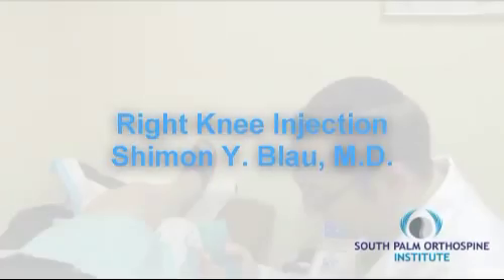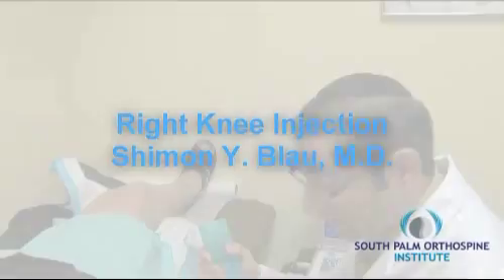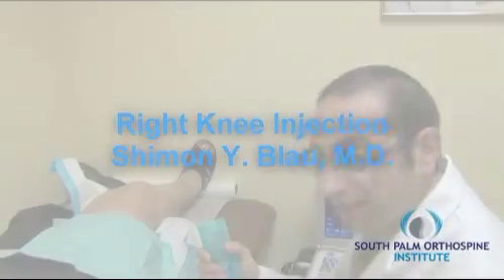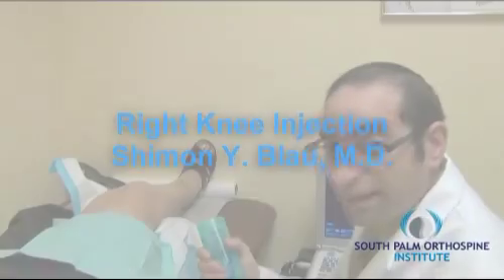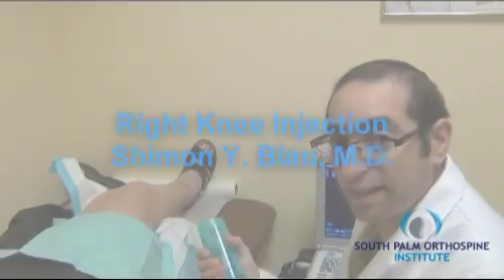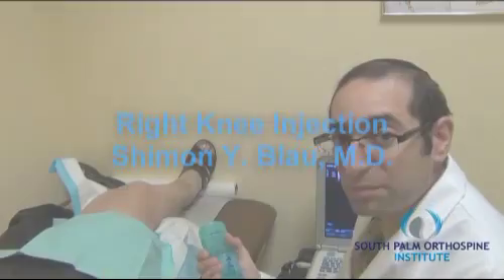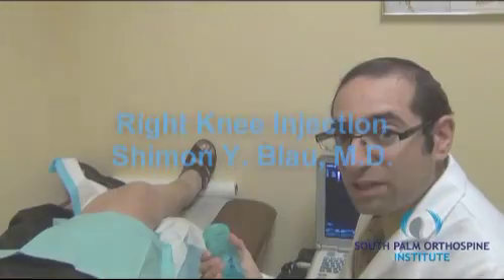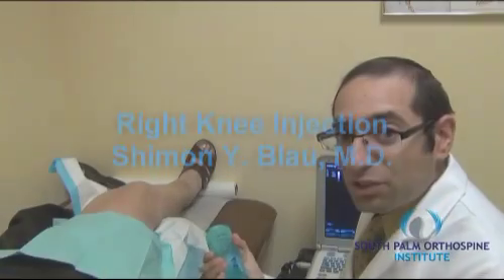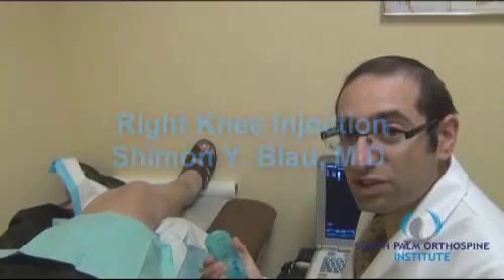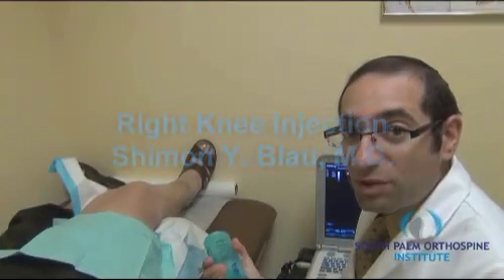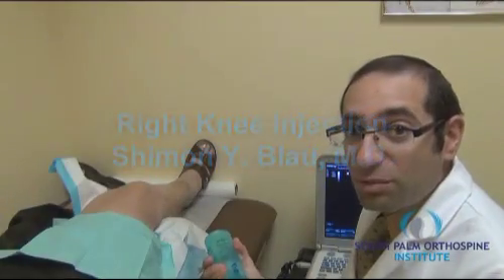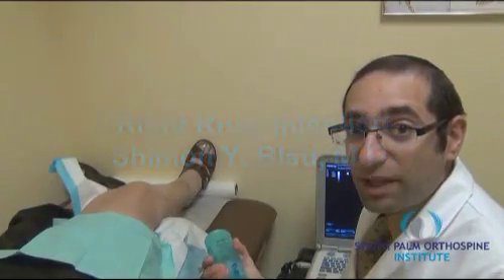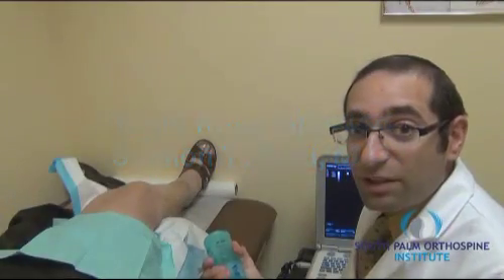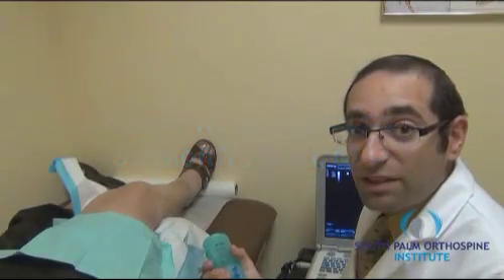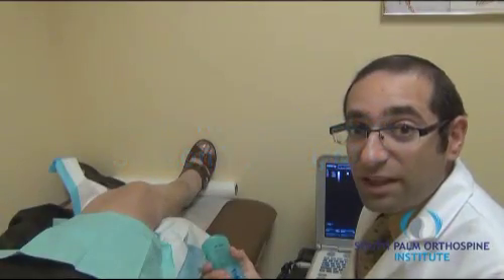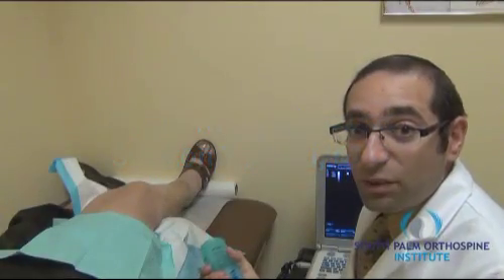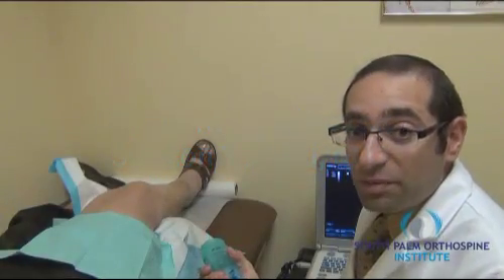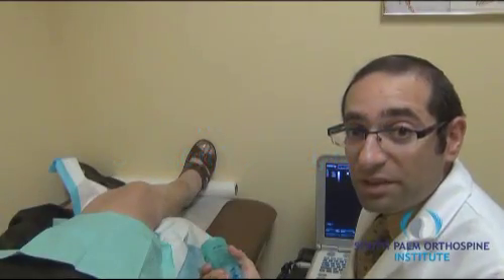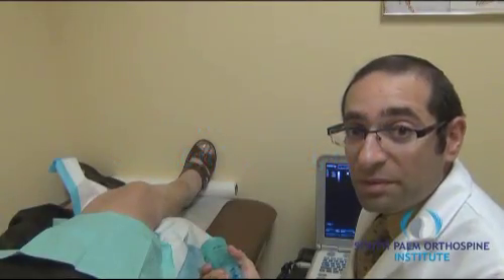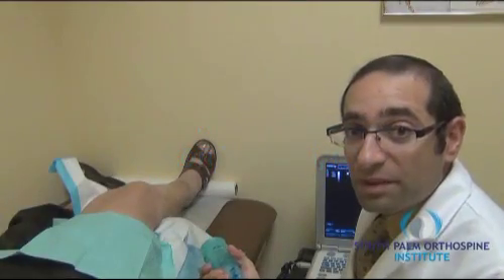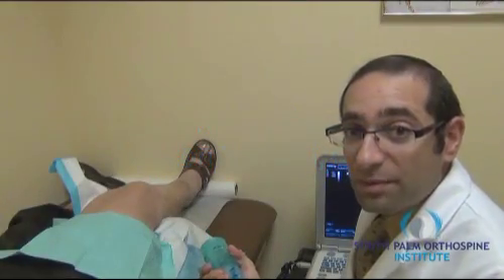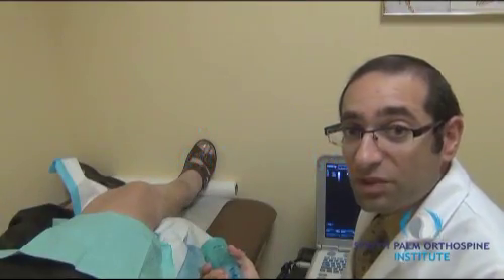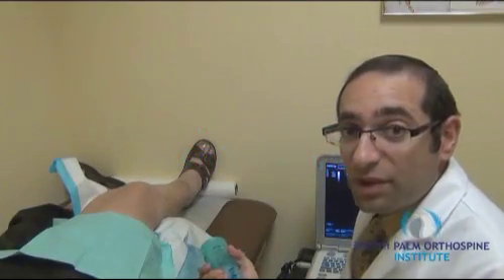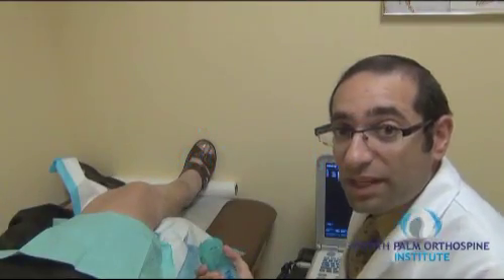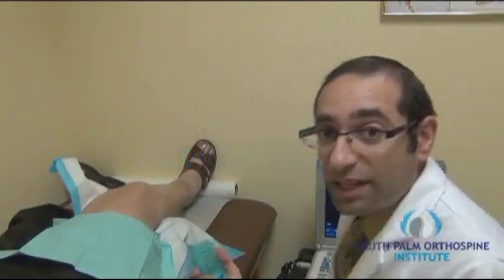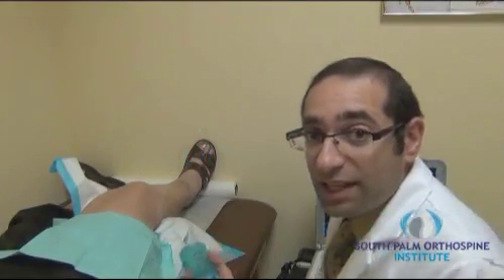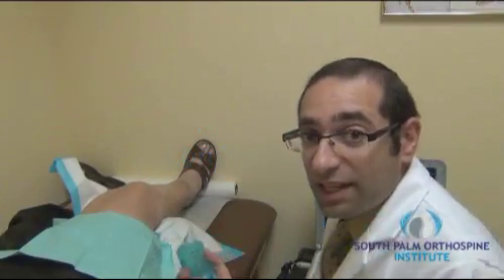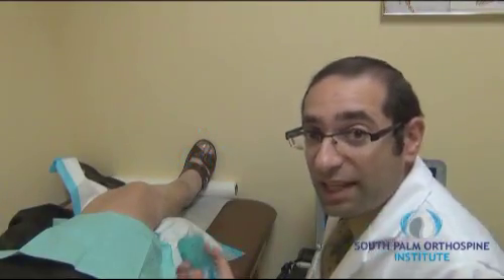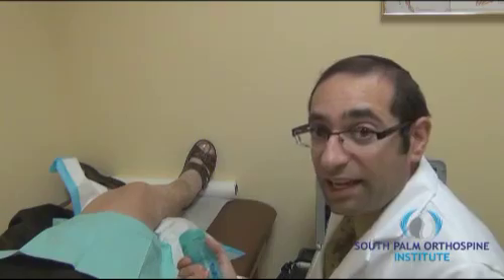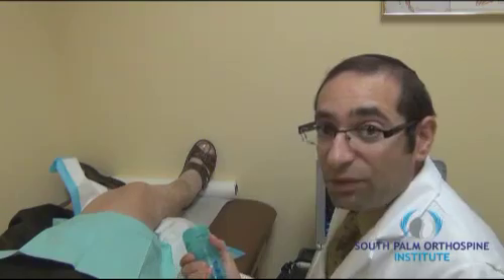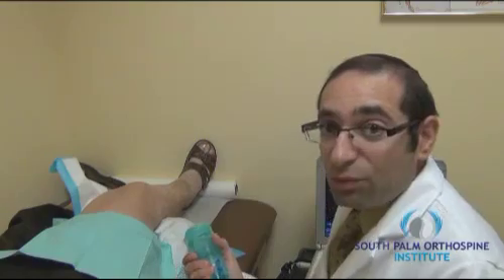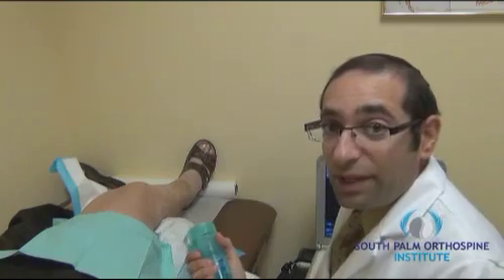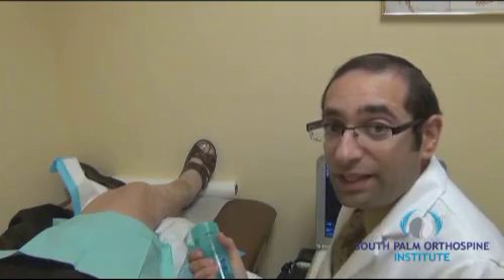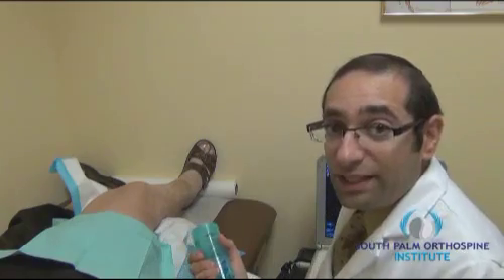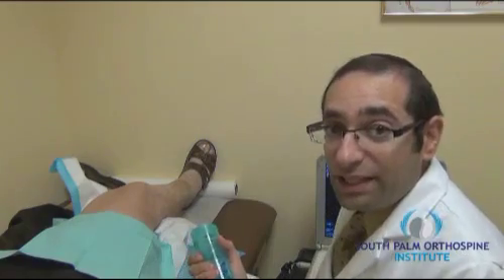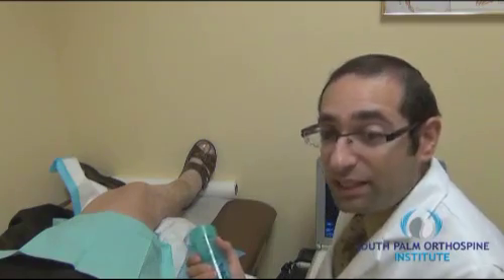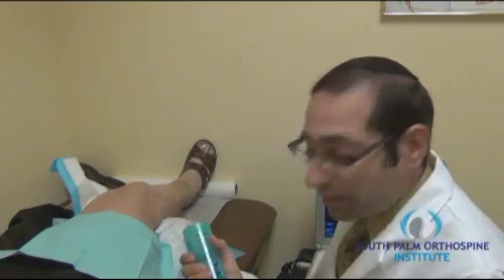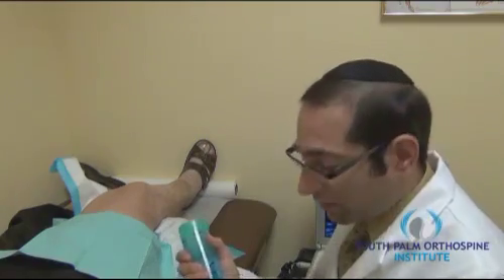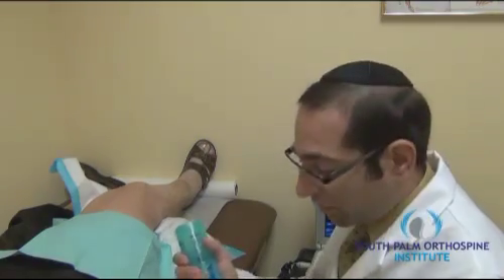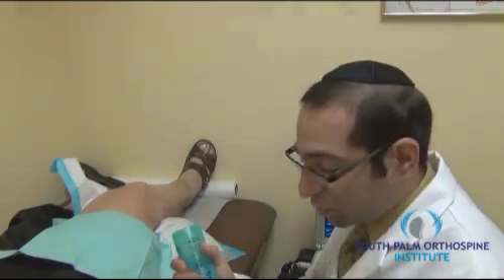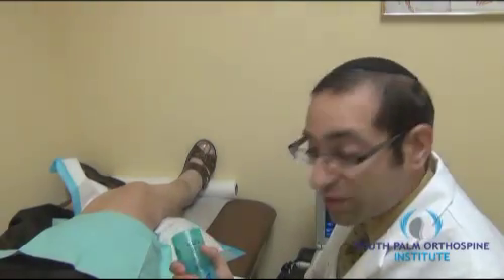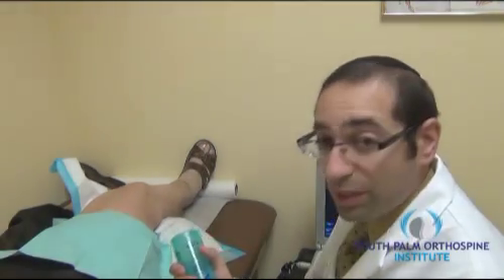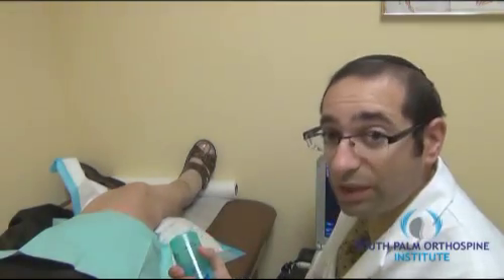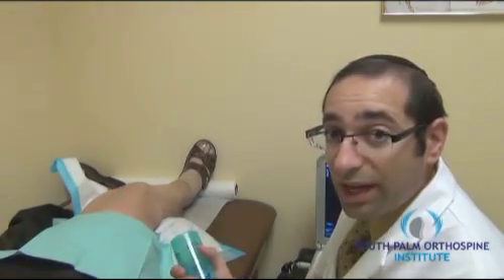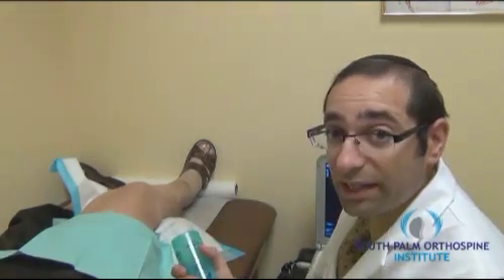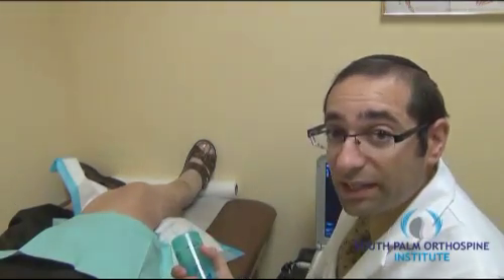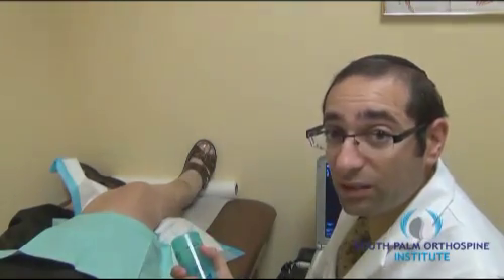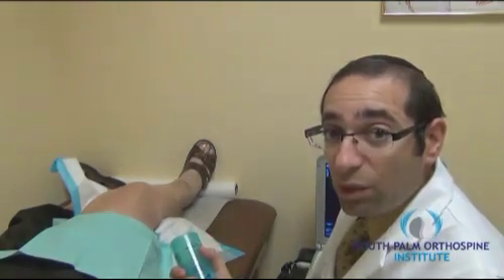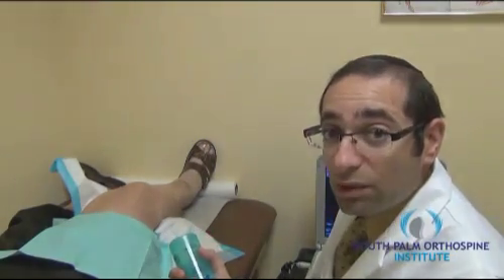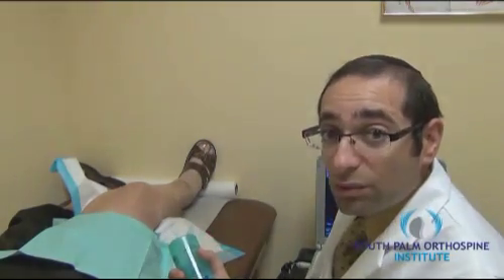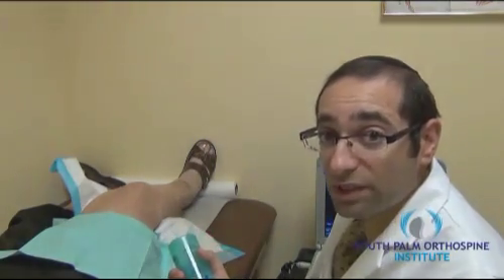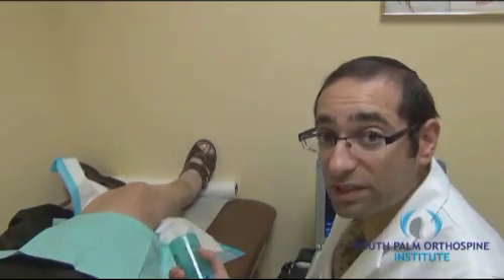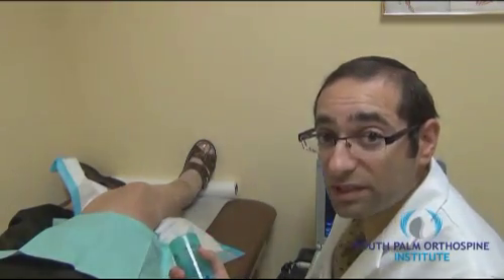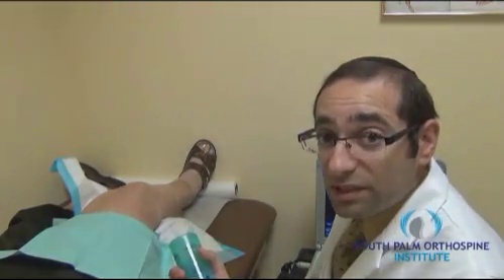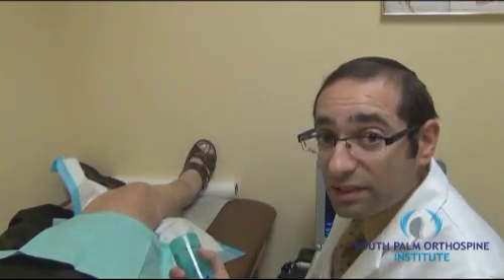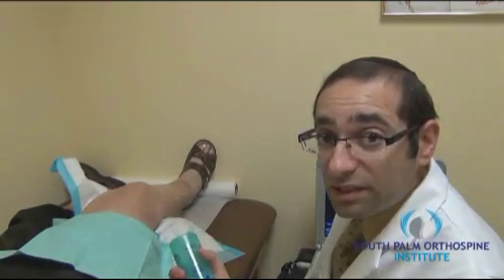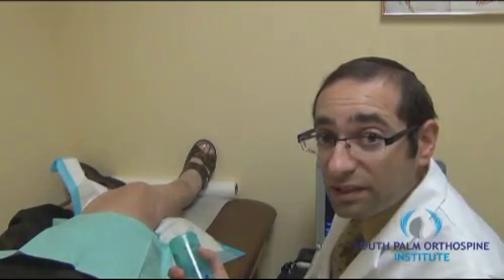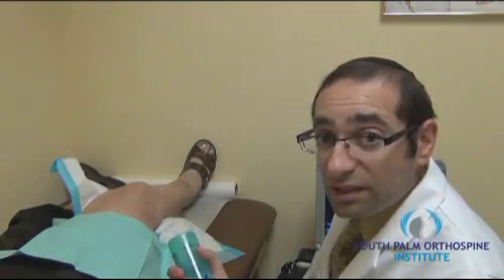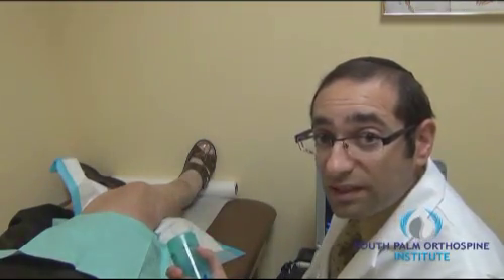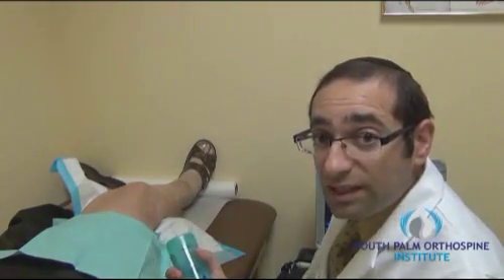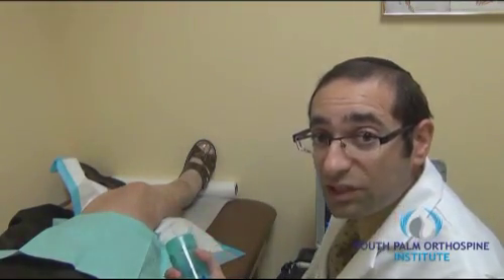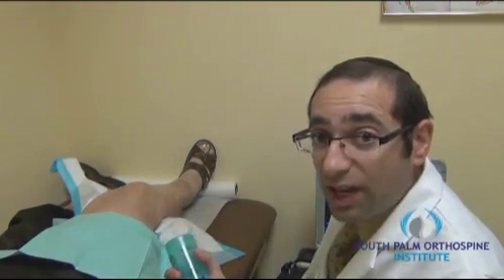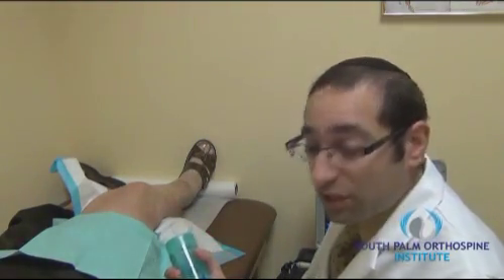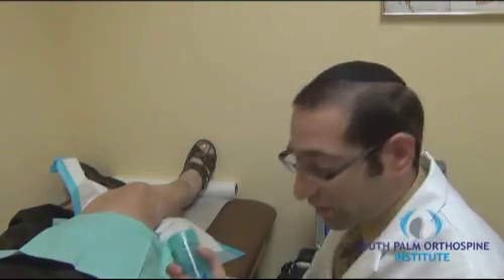Hi, I'm Dr. Shimon Blau. Today I will be demonstrating a right knee ultrasound-guided ortho-visc injection.